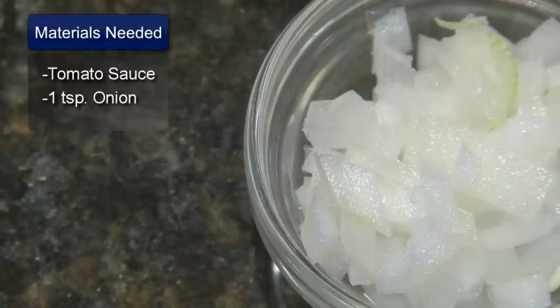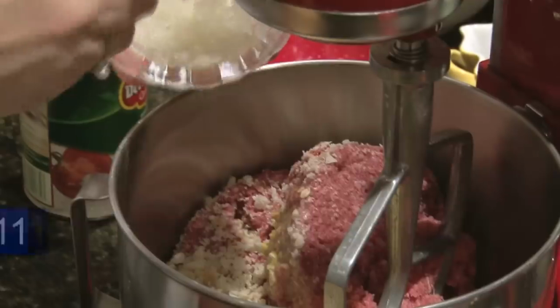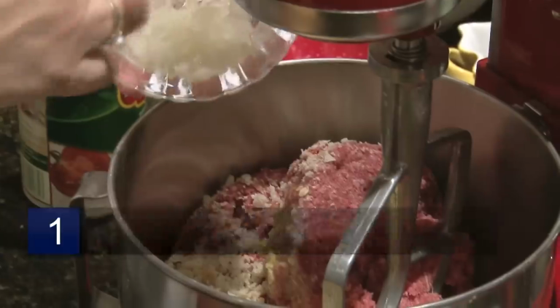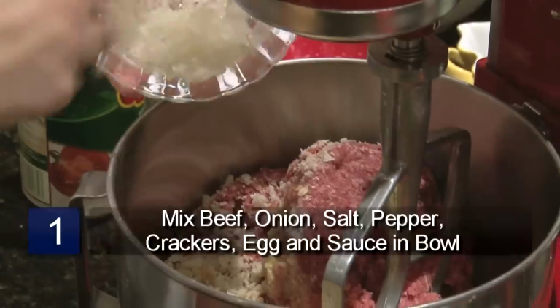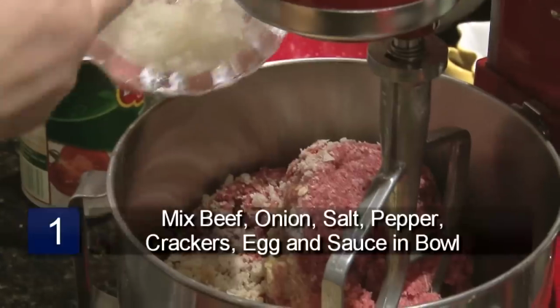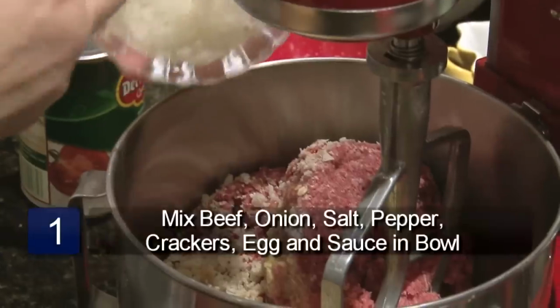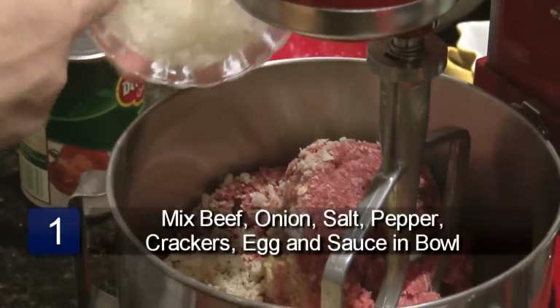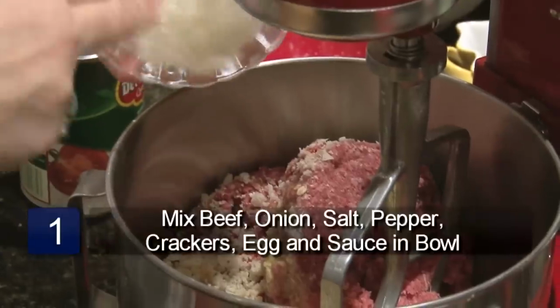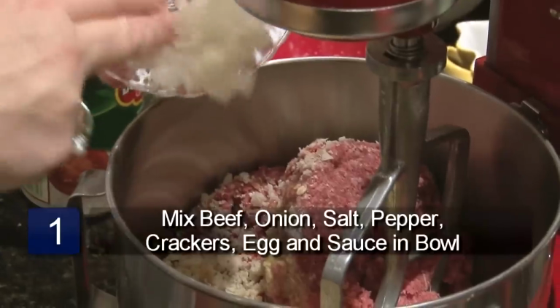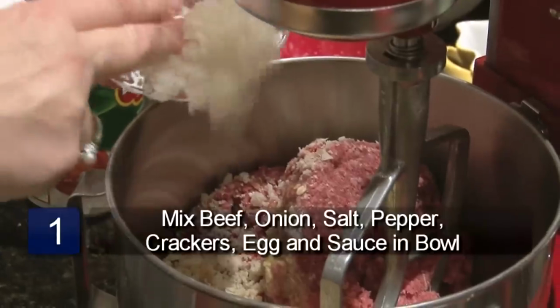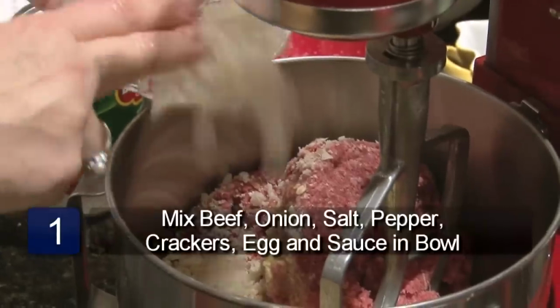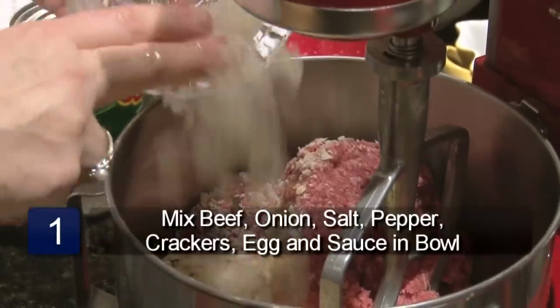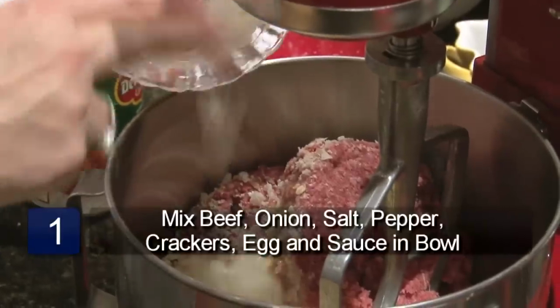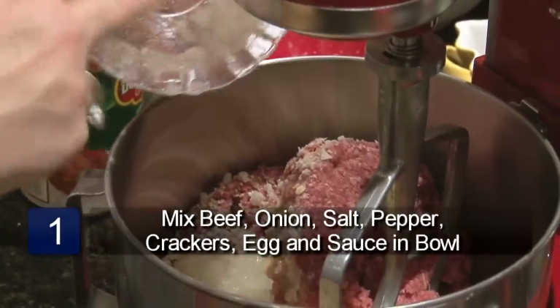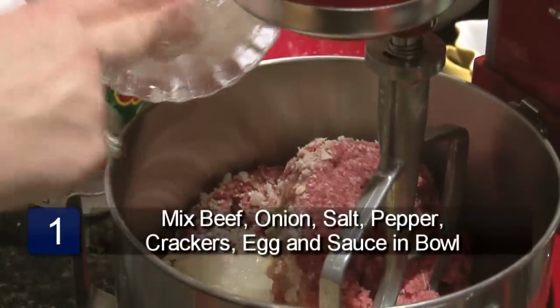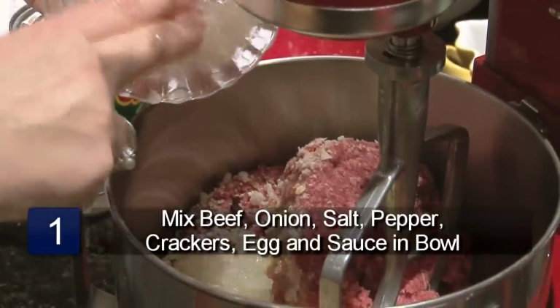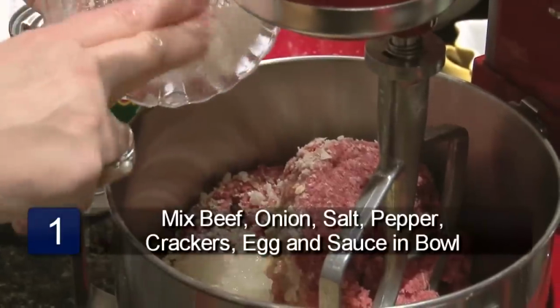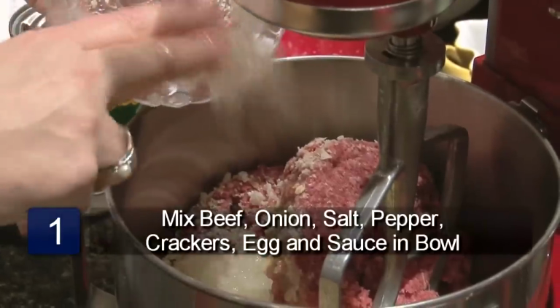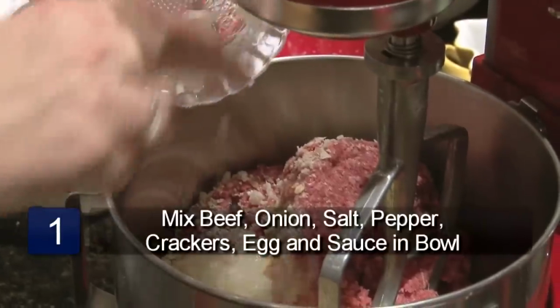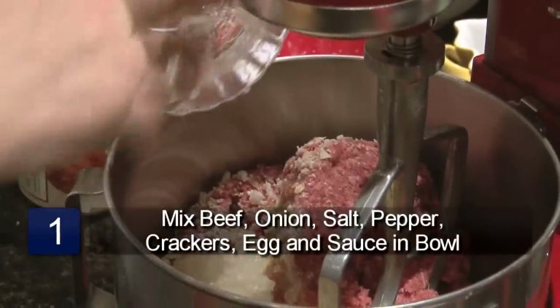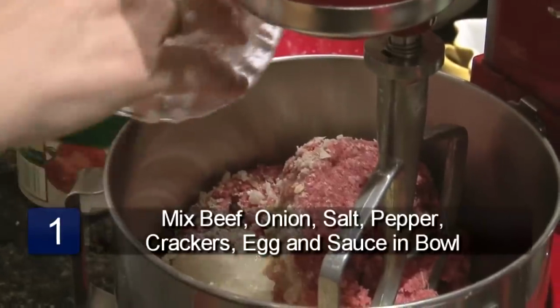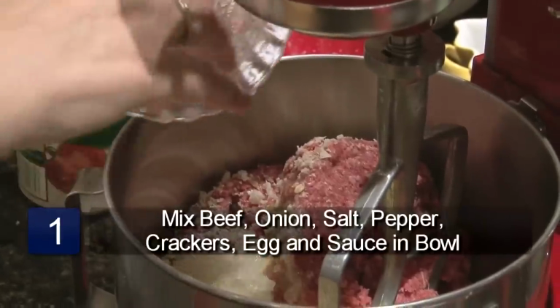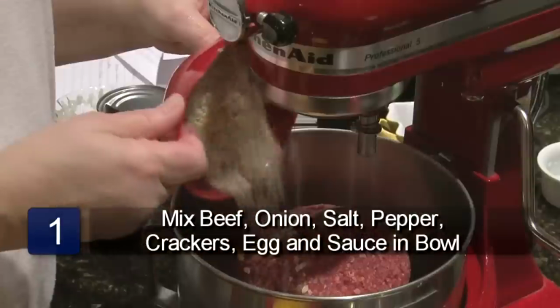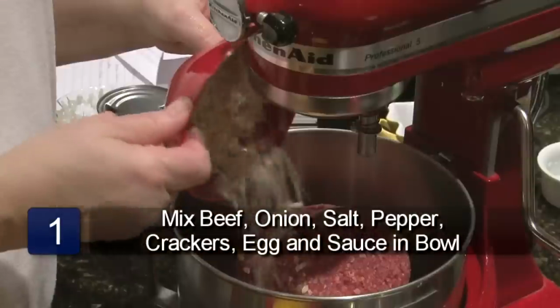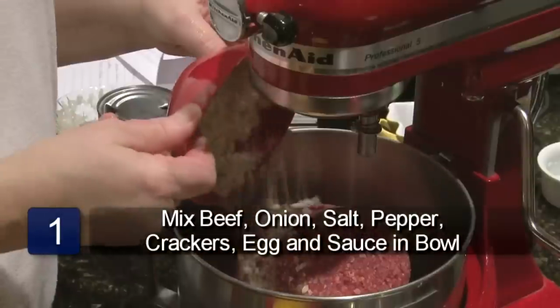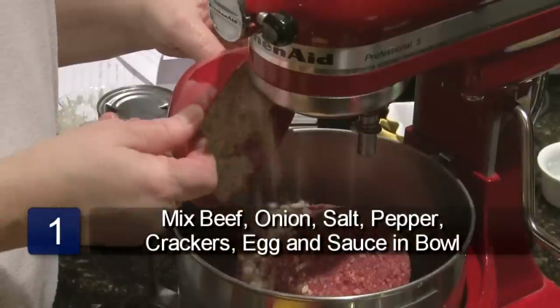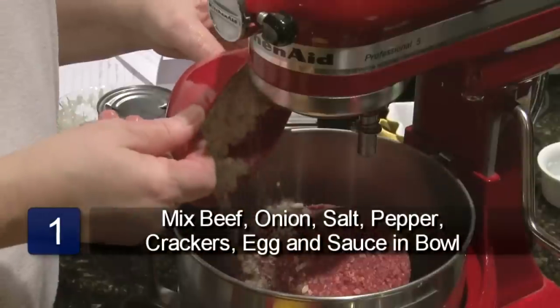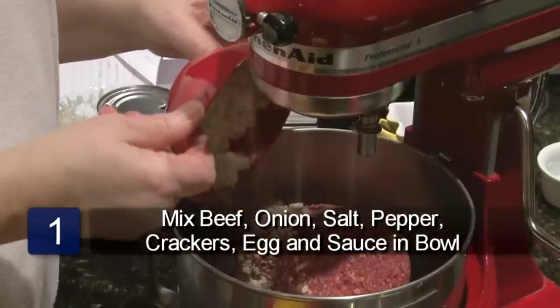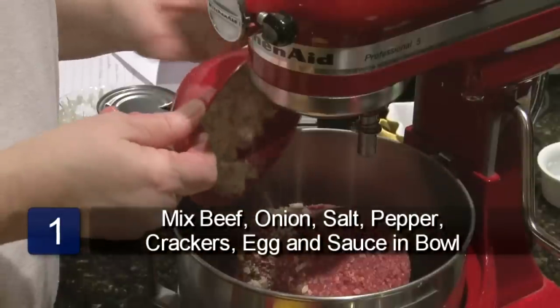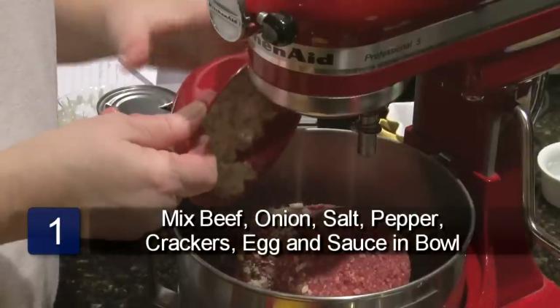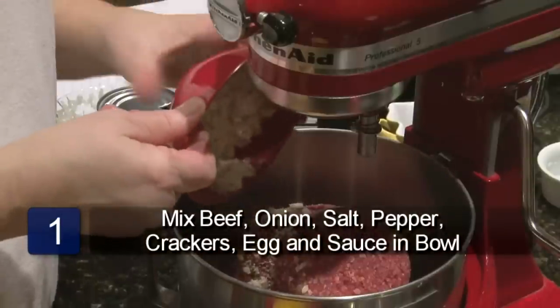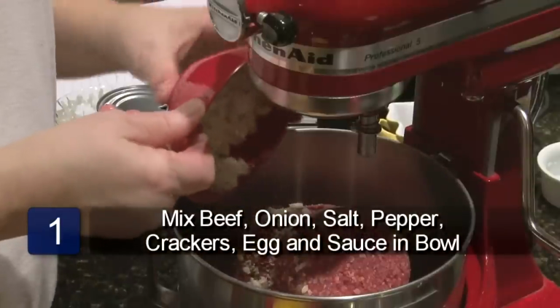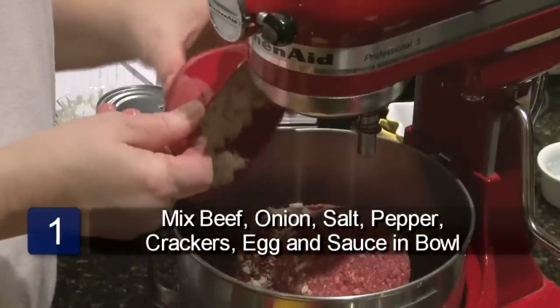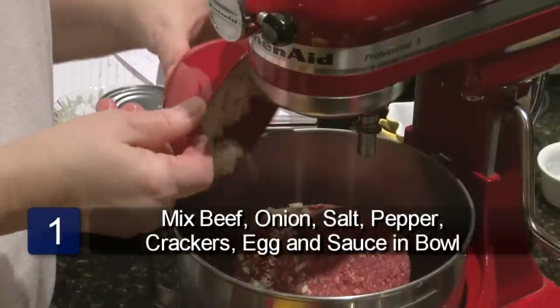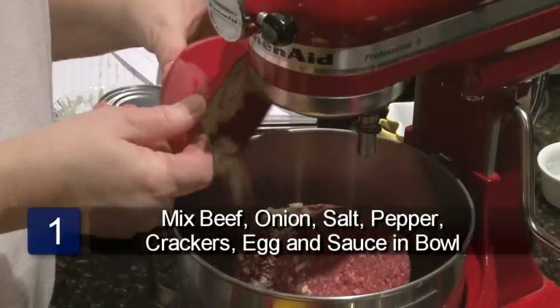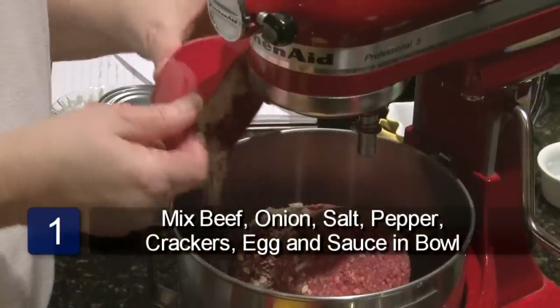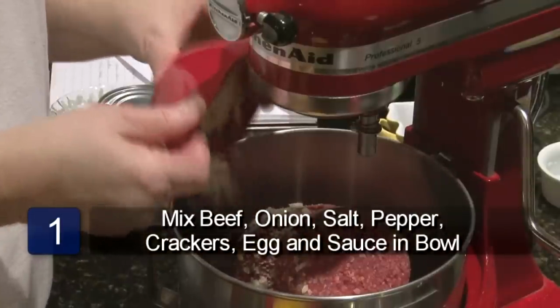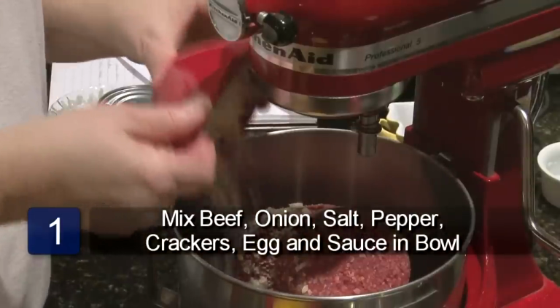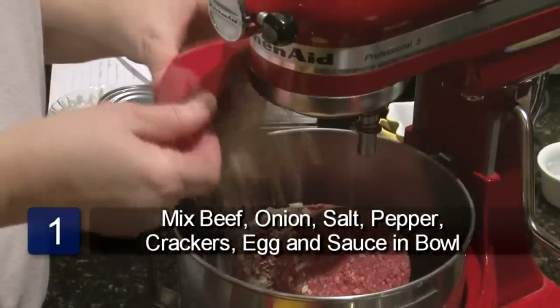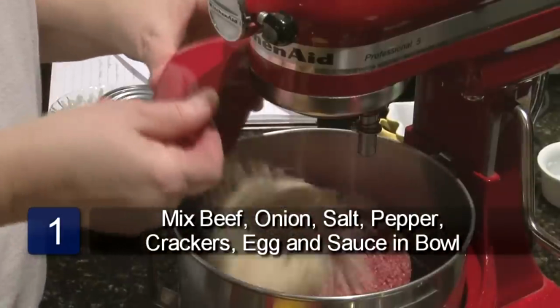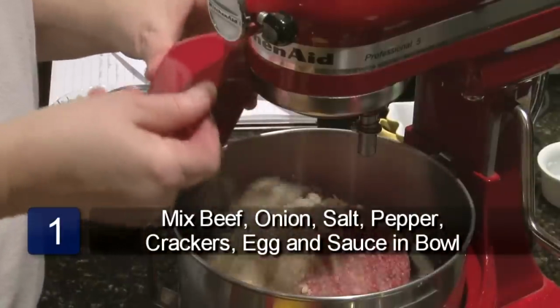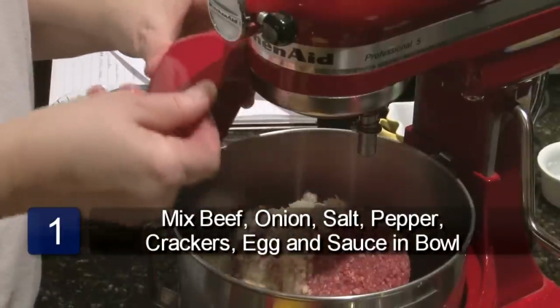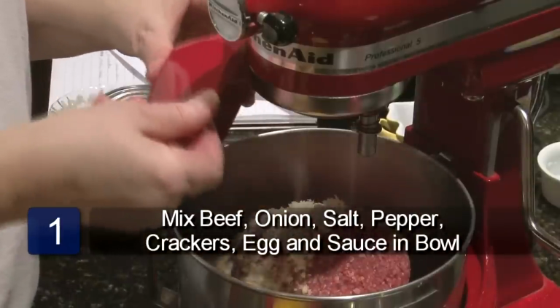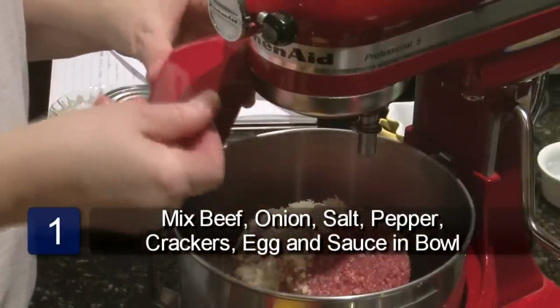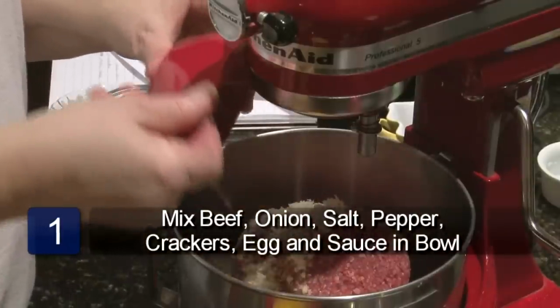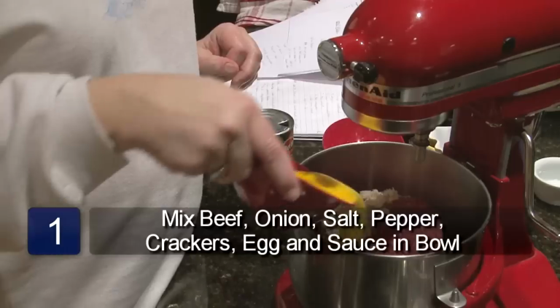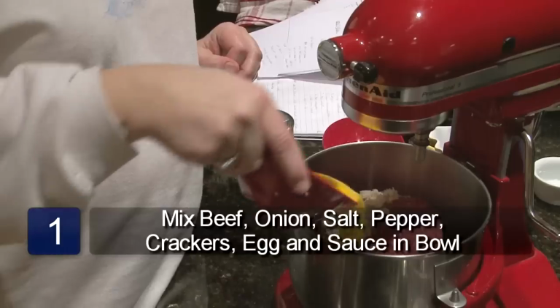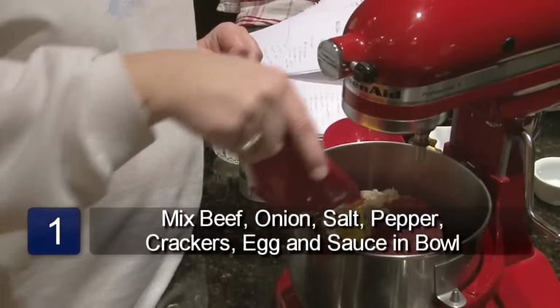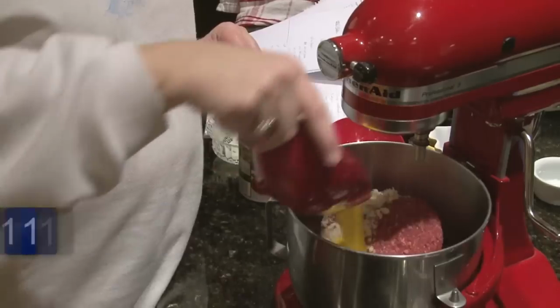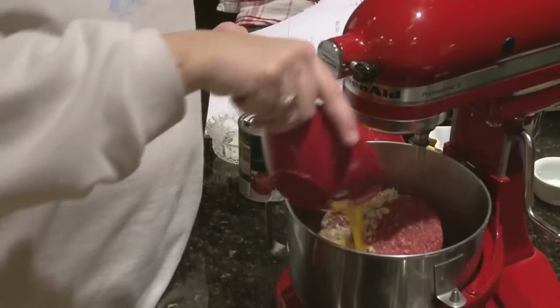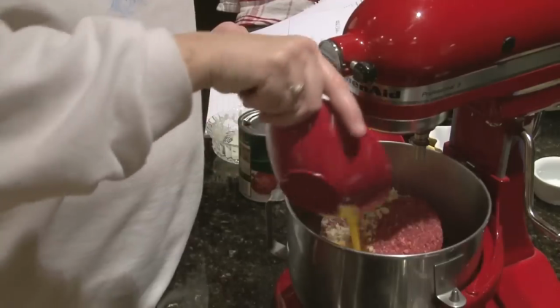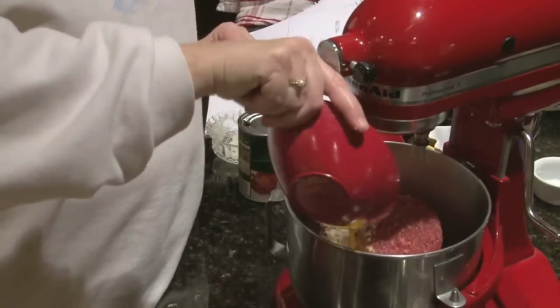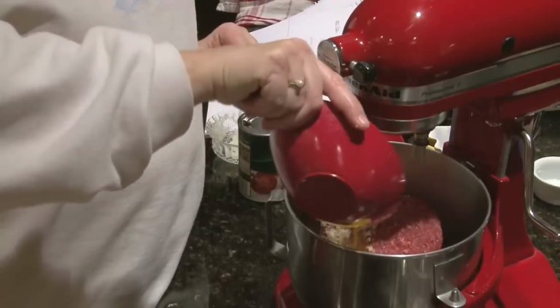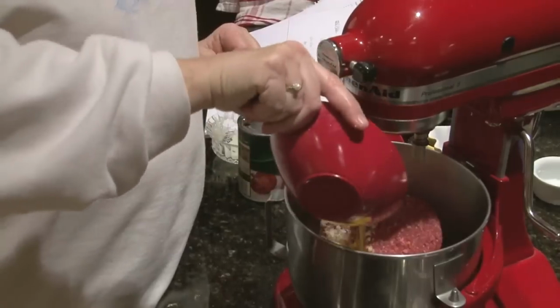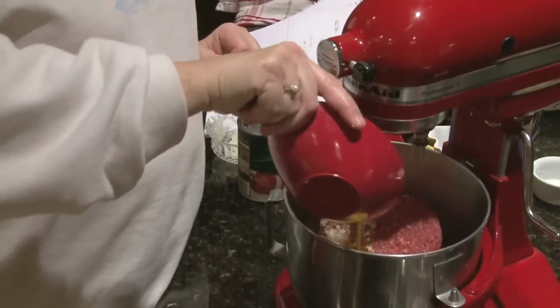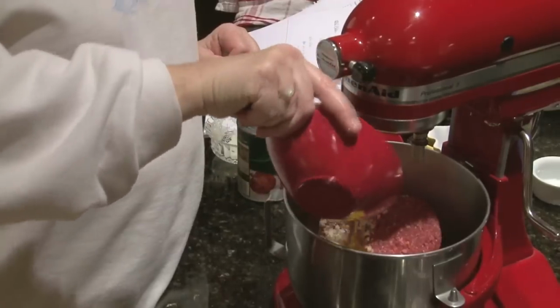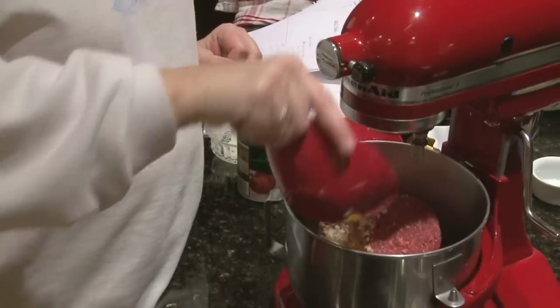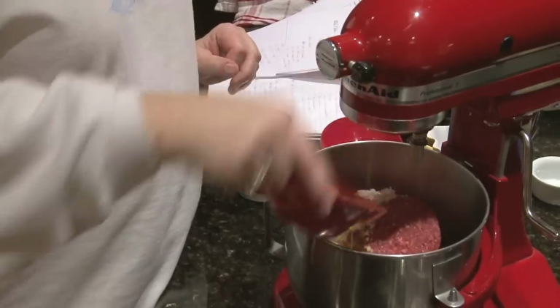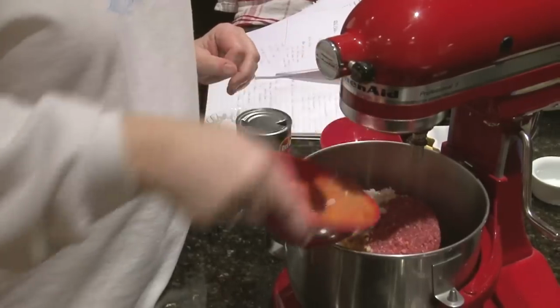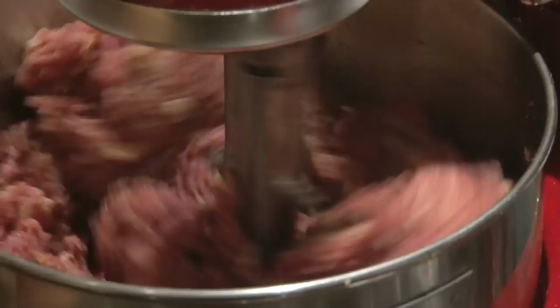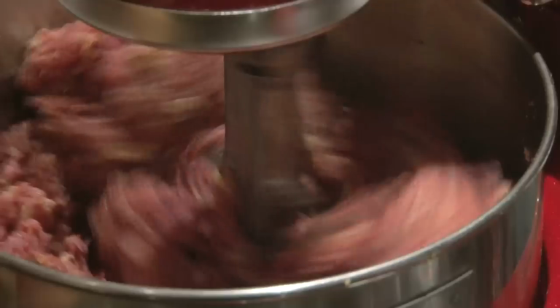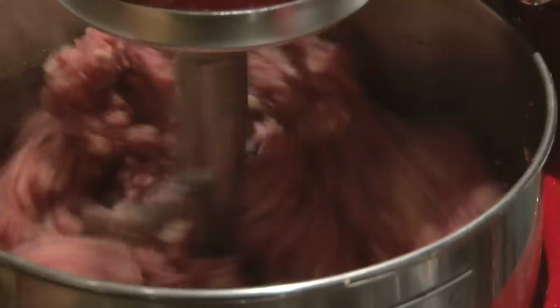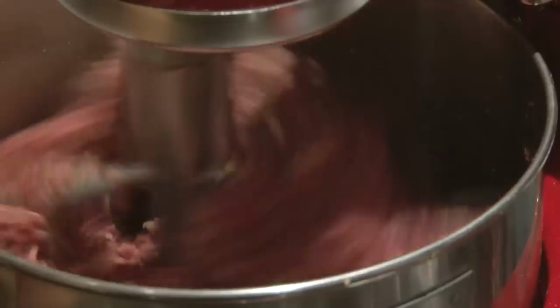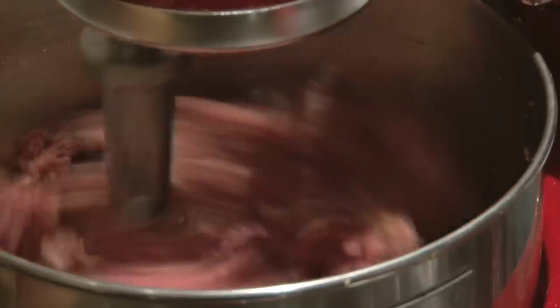Combine the ground beef, onion, salt, pepper, cracker crumbs, egg, and tomato sauce in a large bowl.